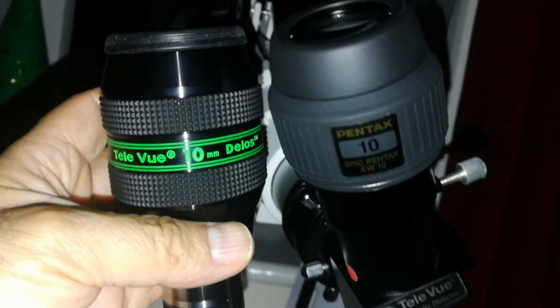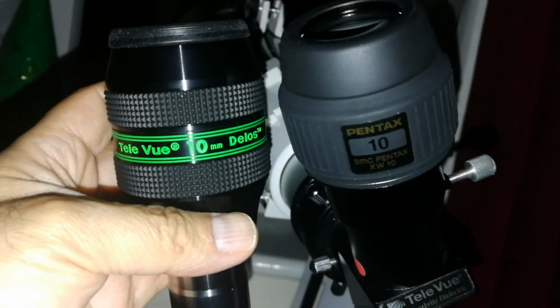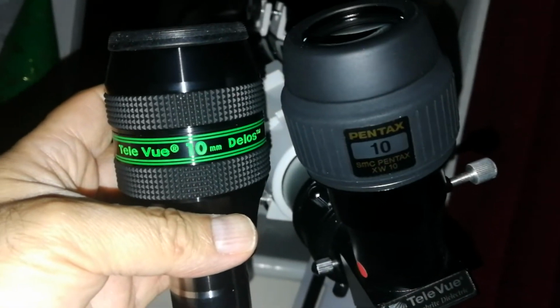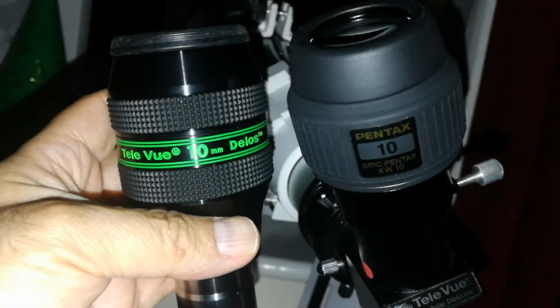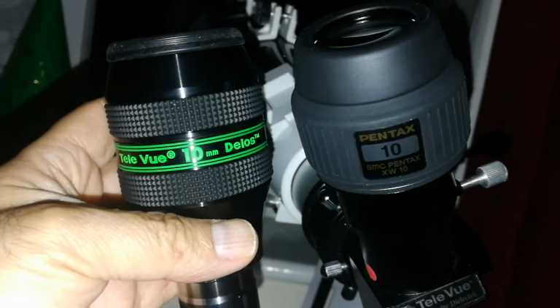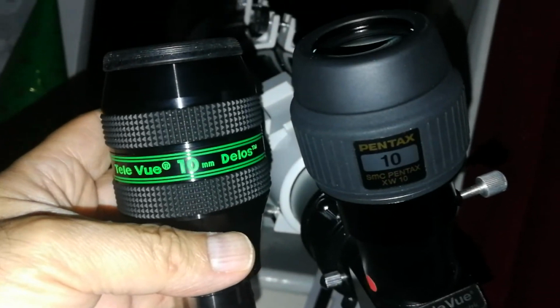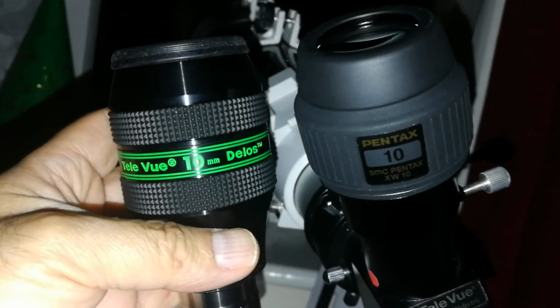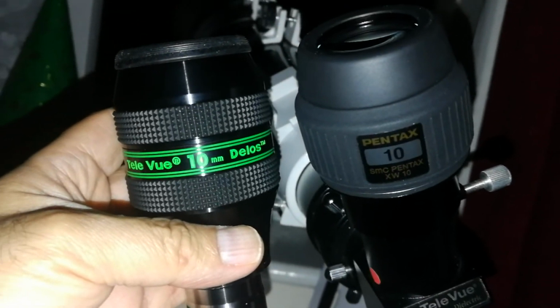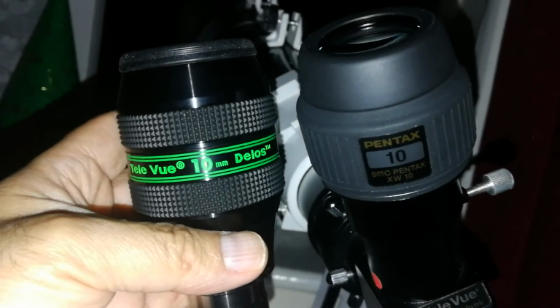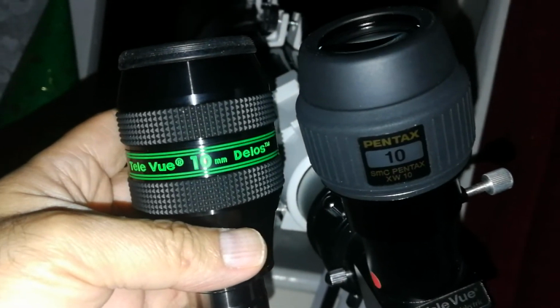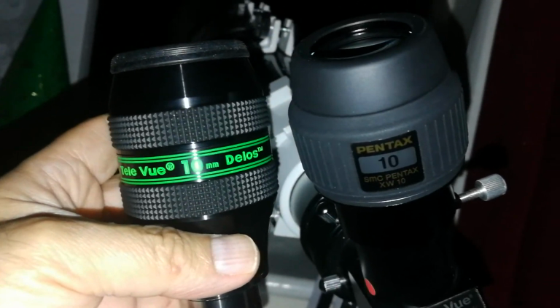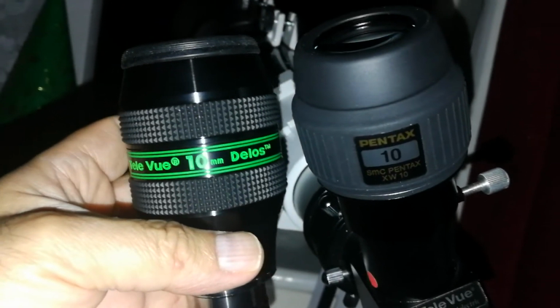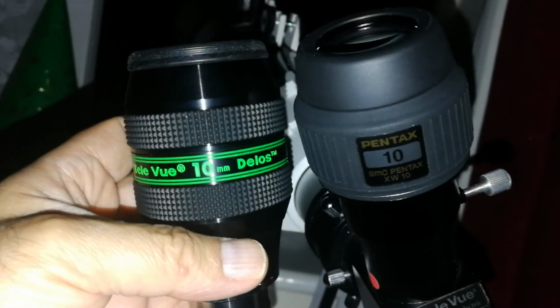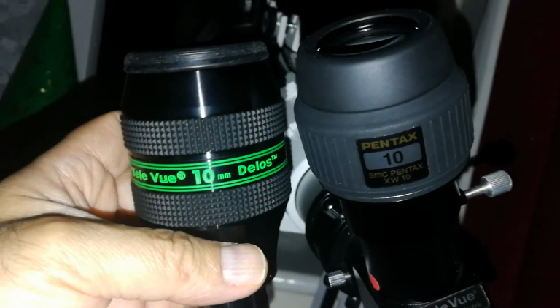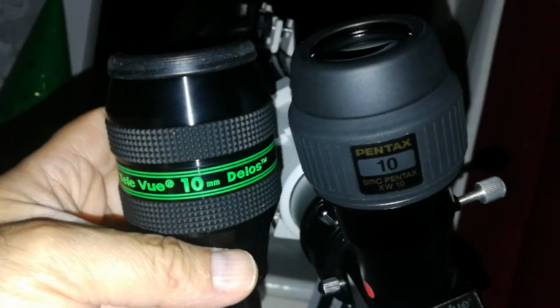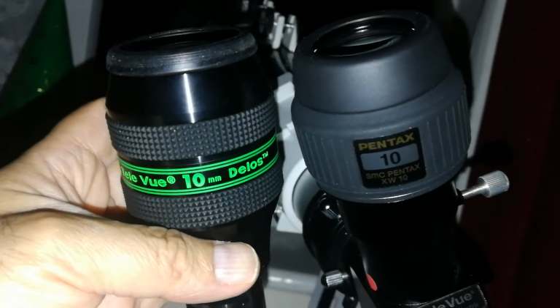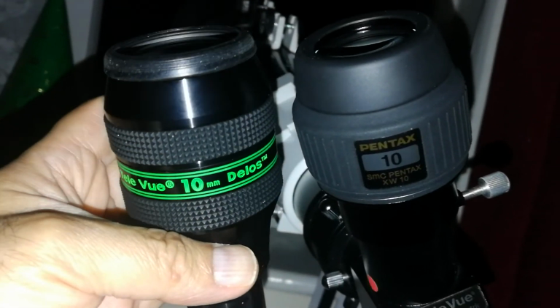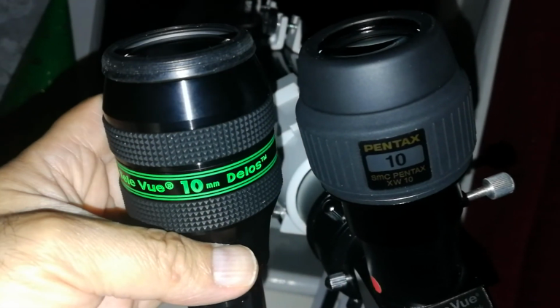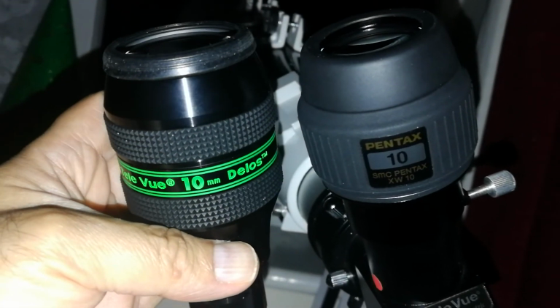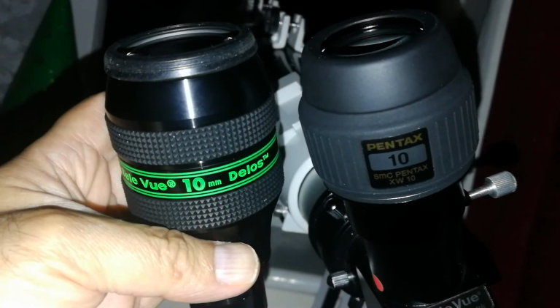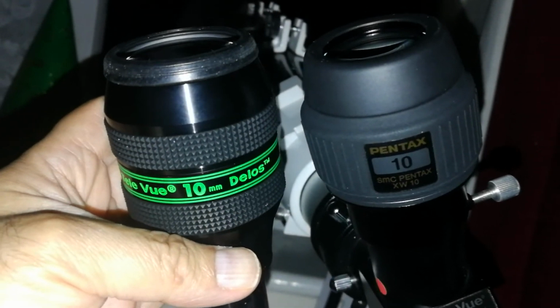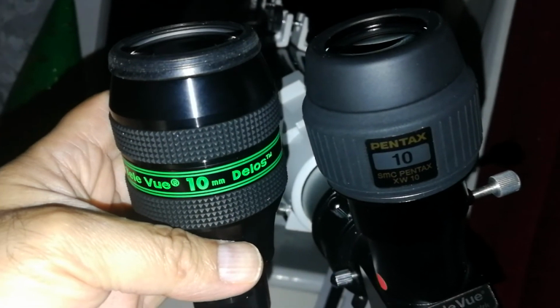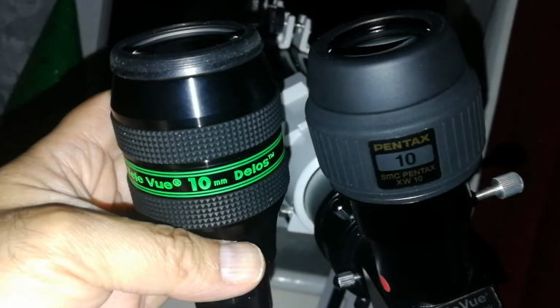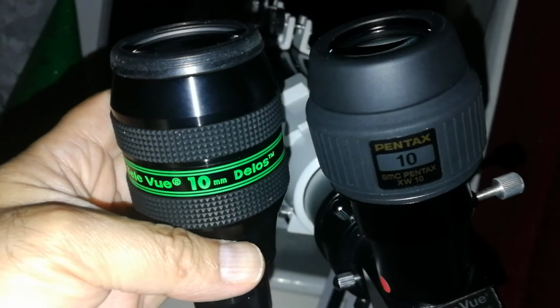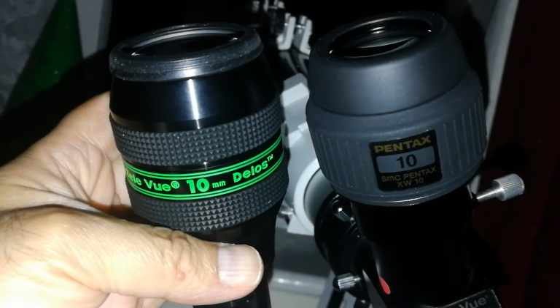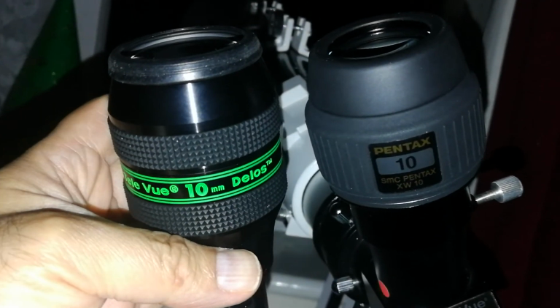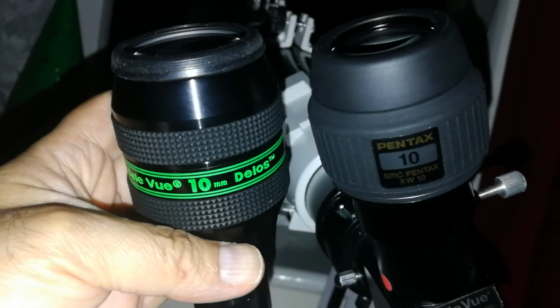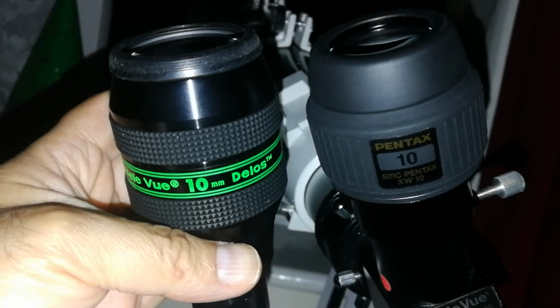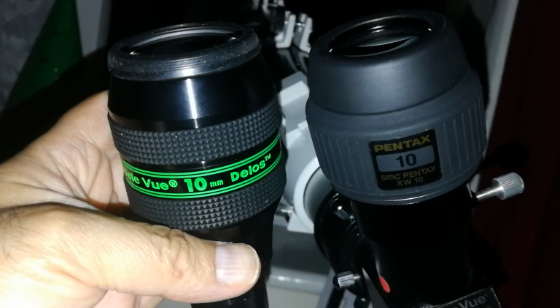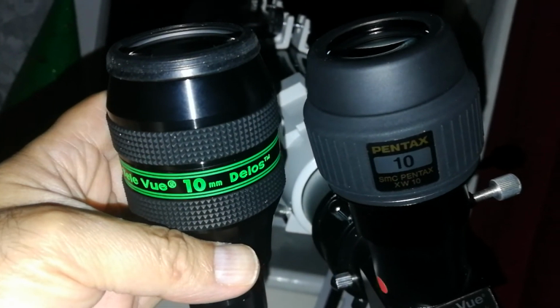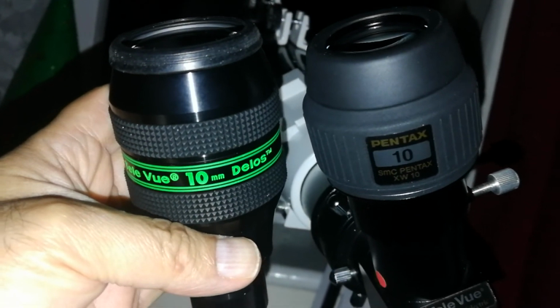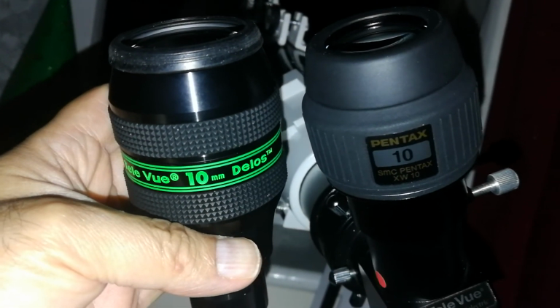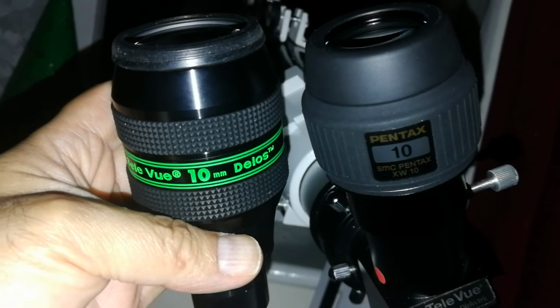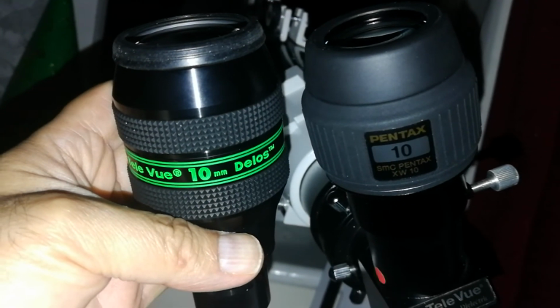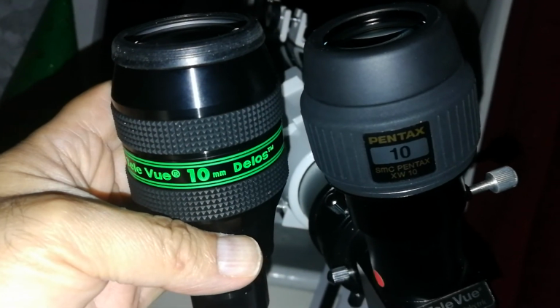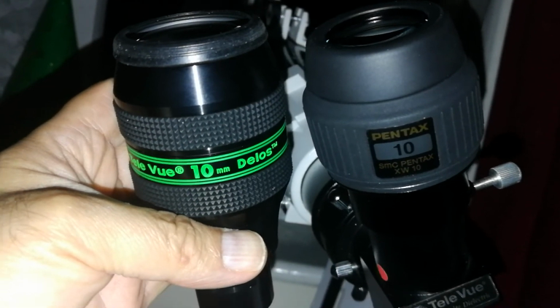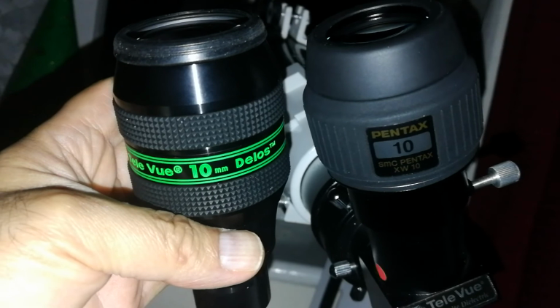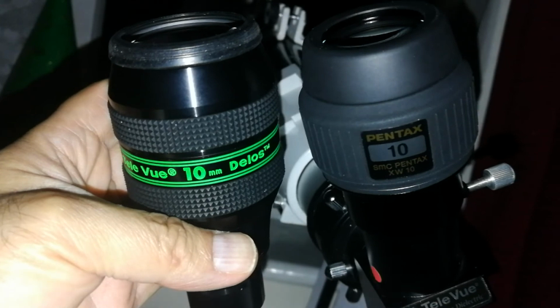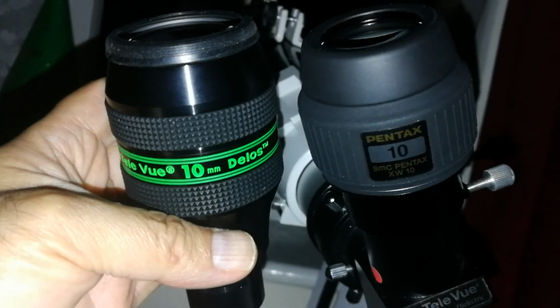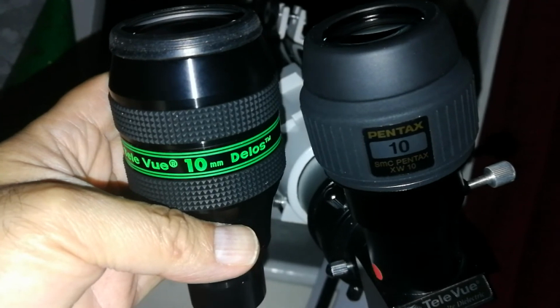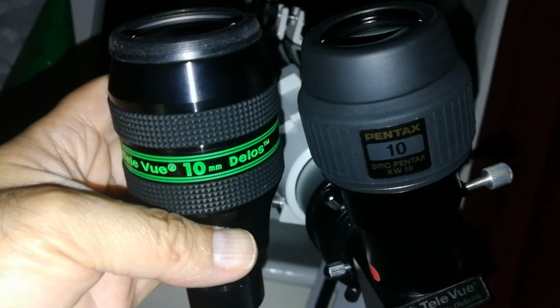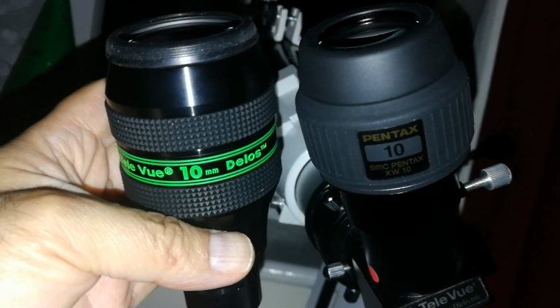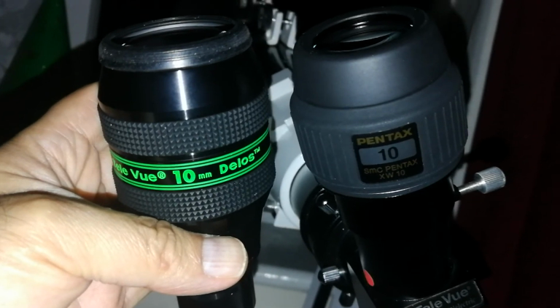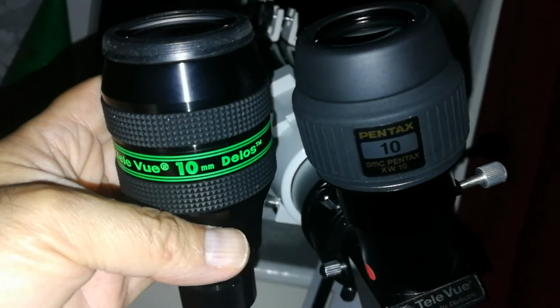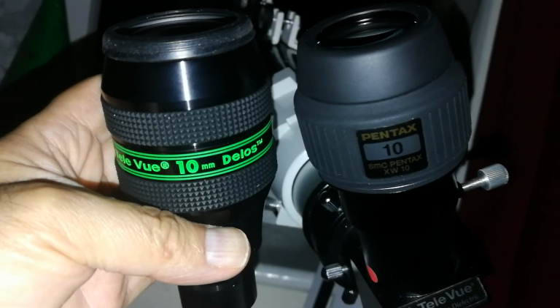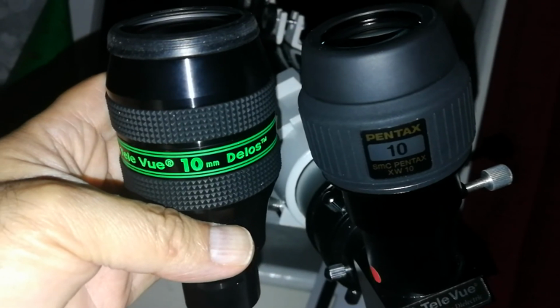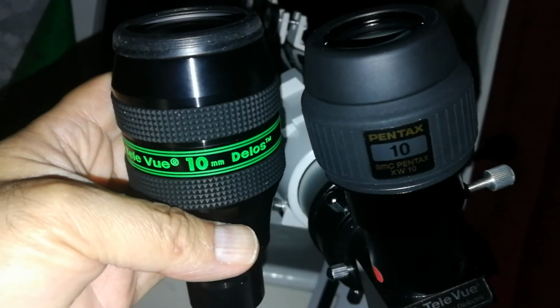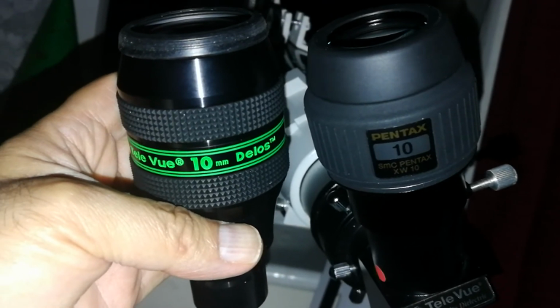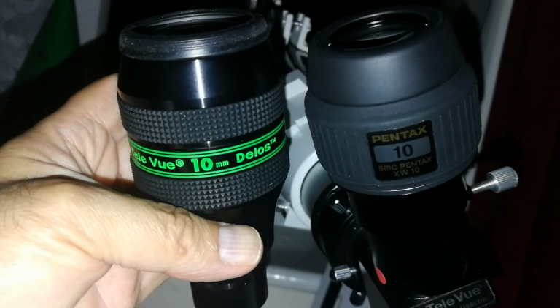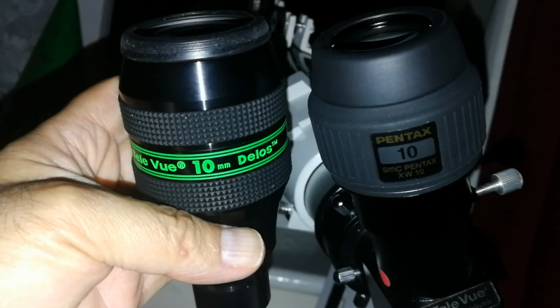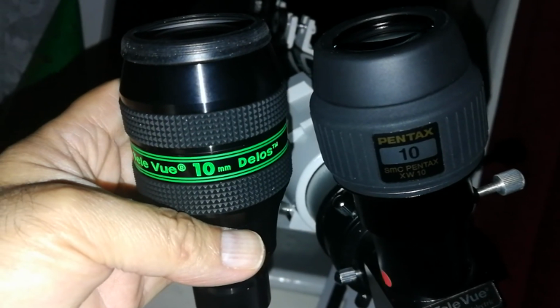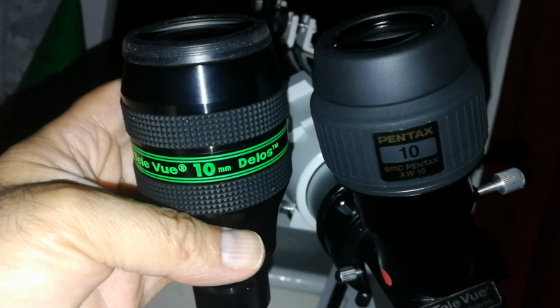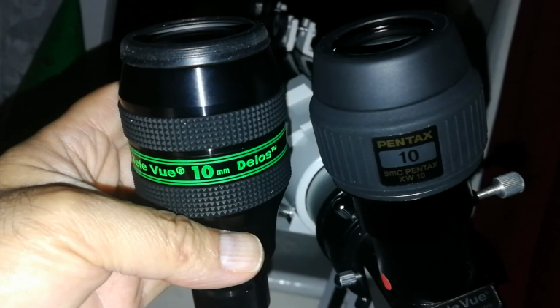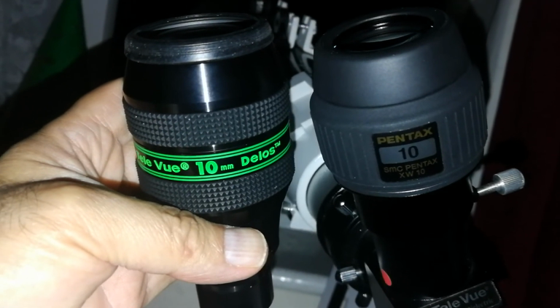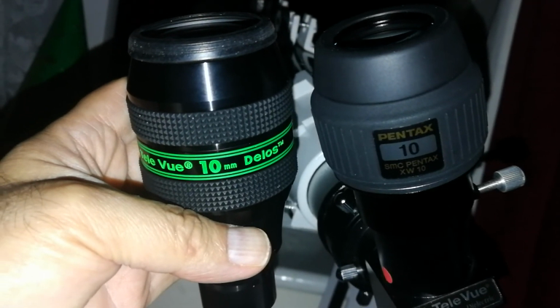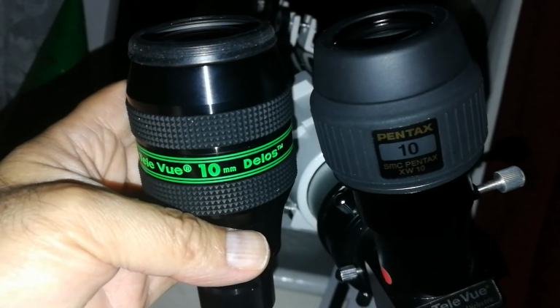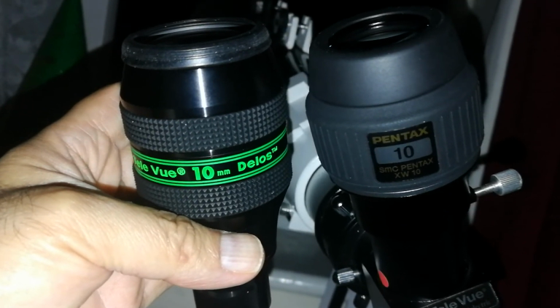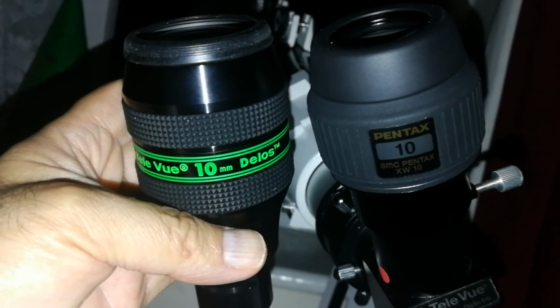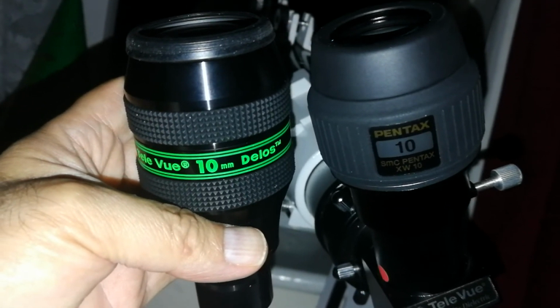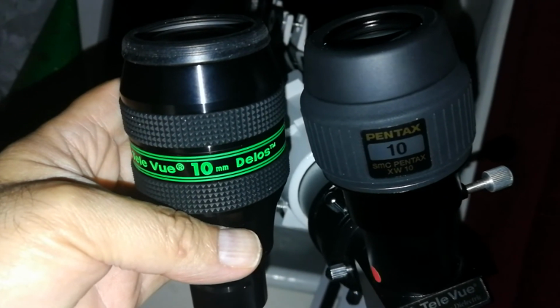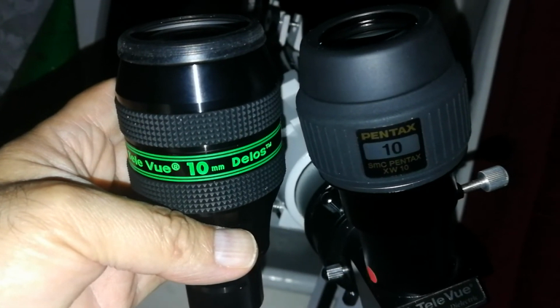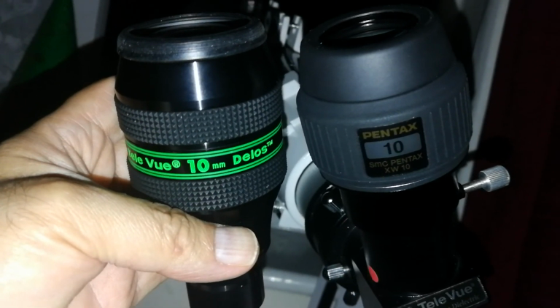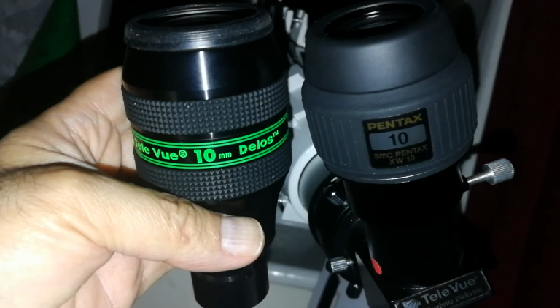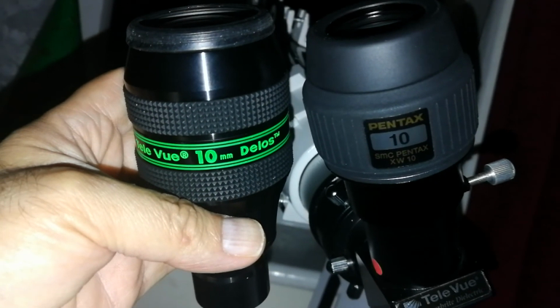The Teleview Delos is a really superb eyepiece, but in this case the Pentax is the winner.